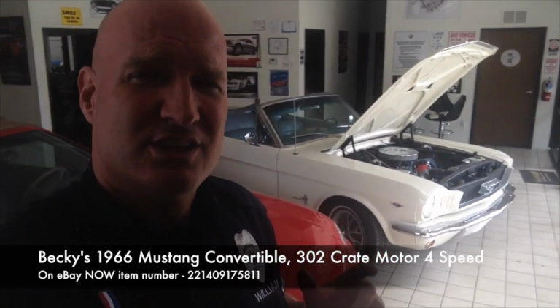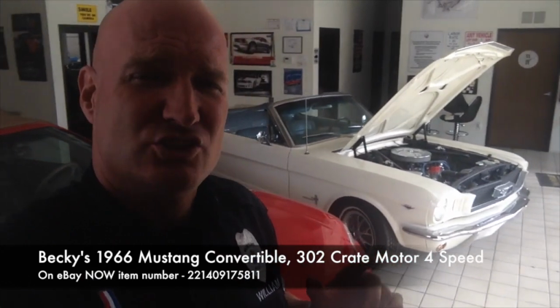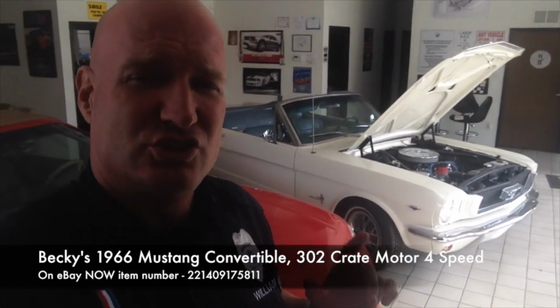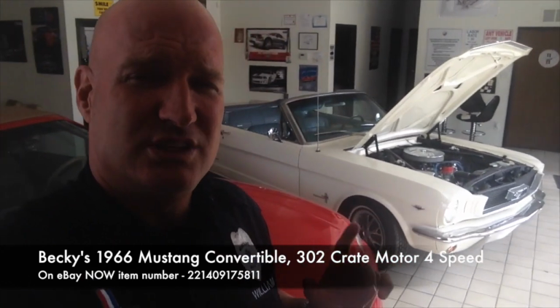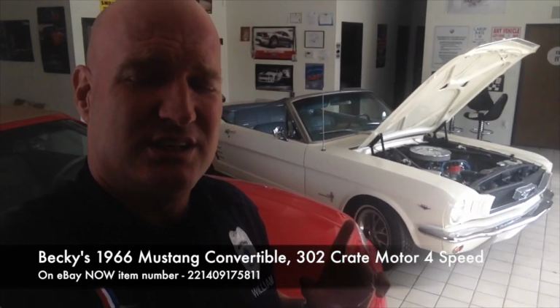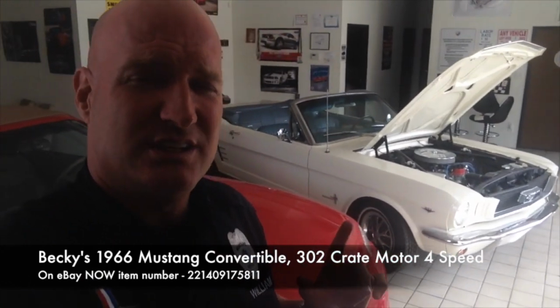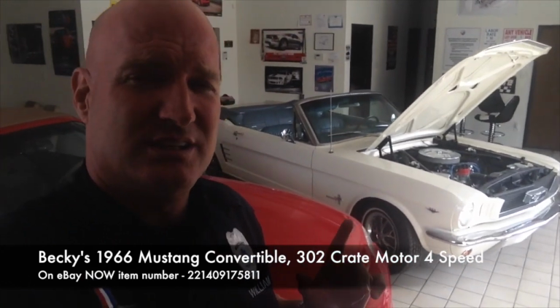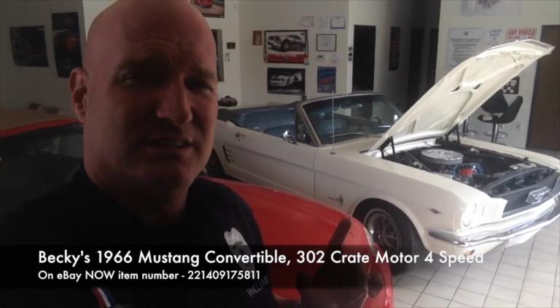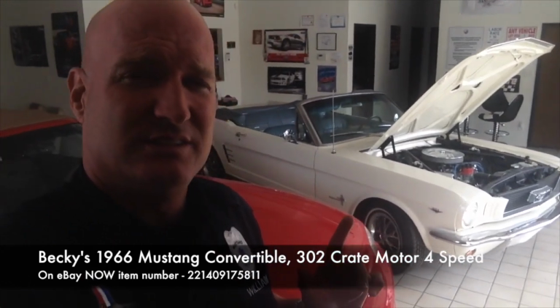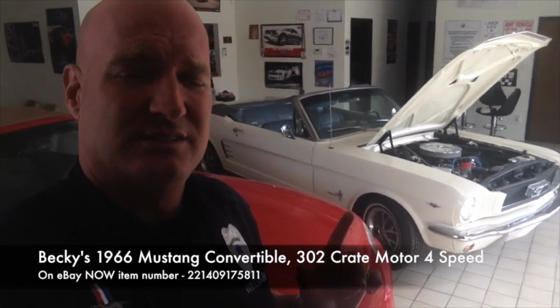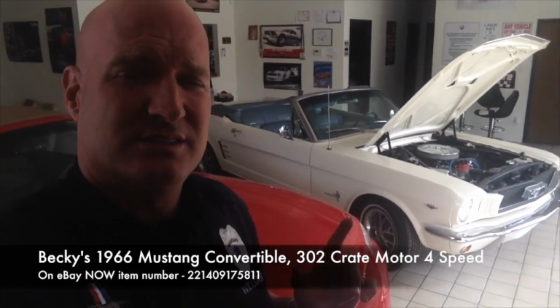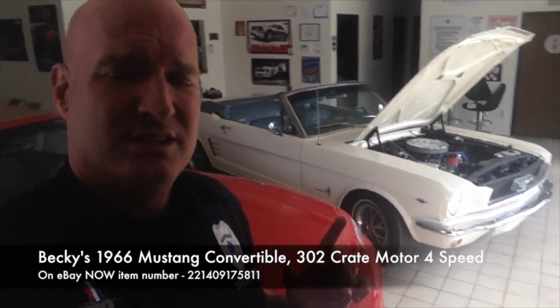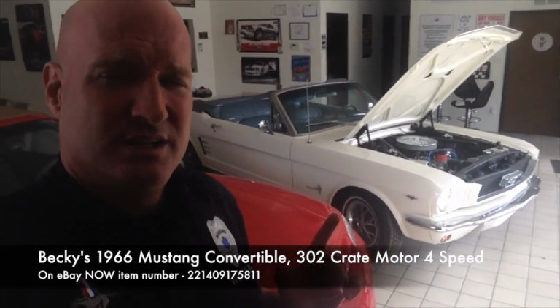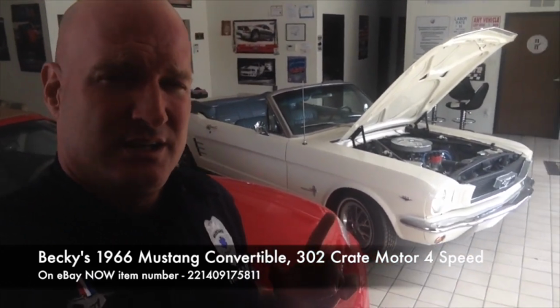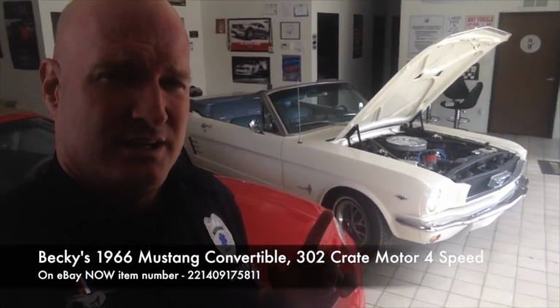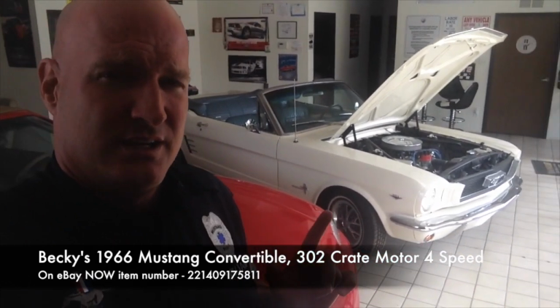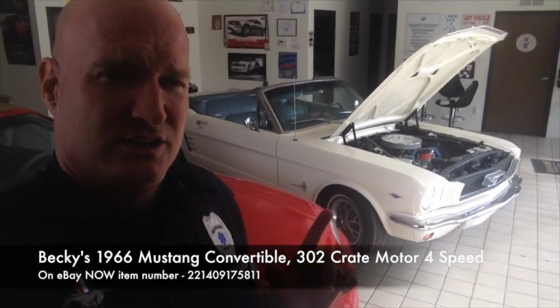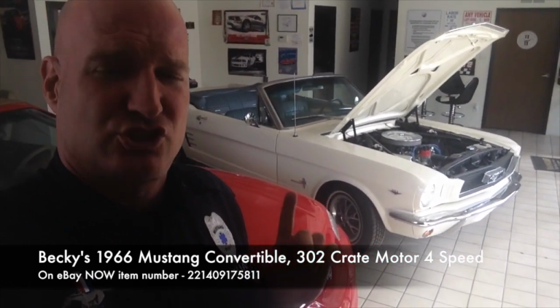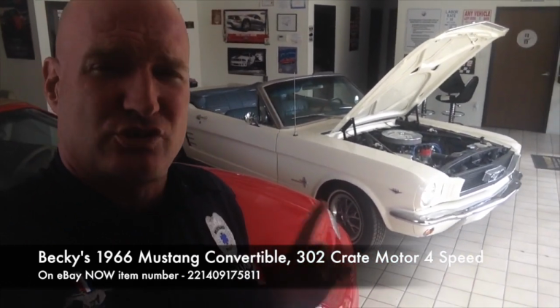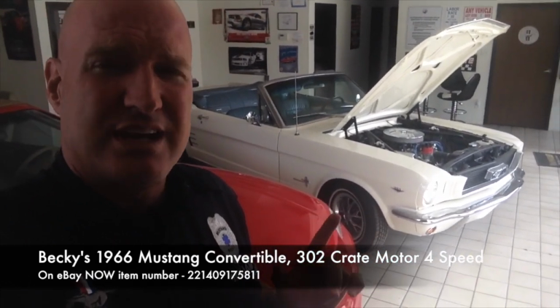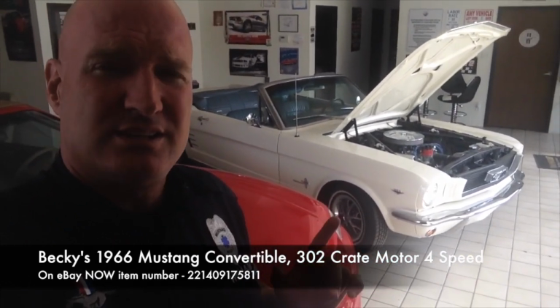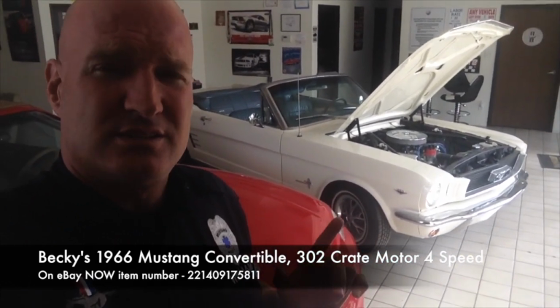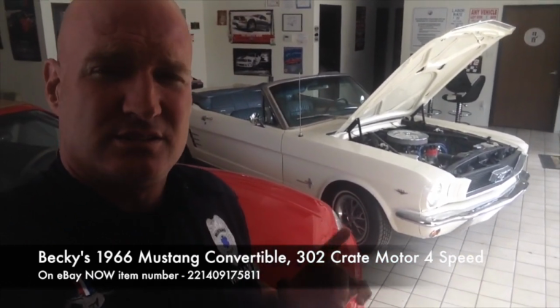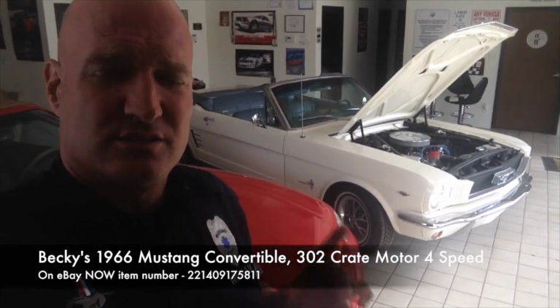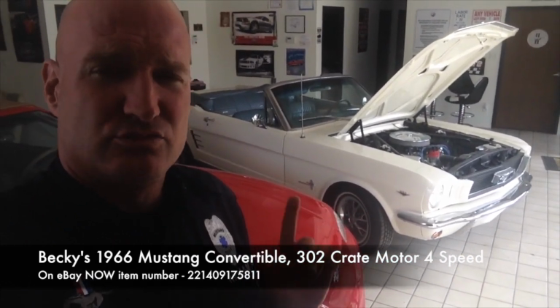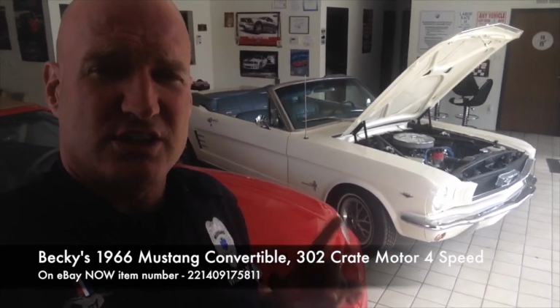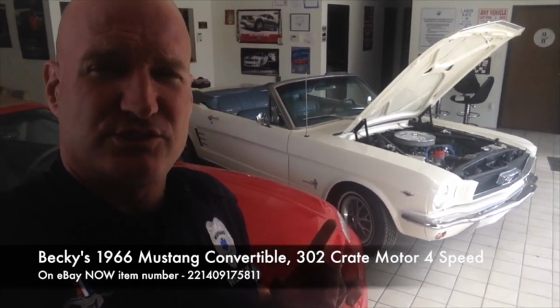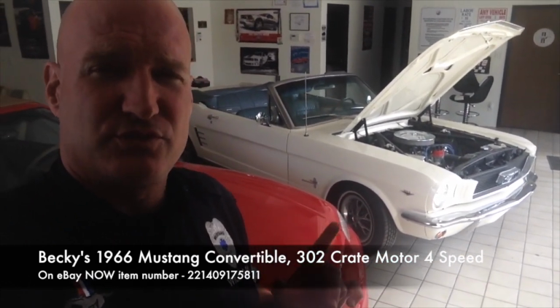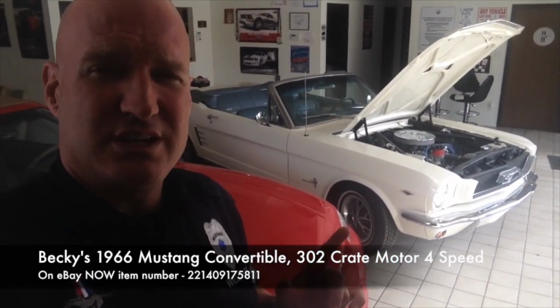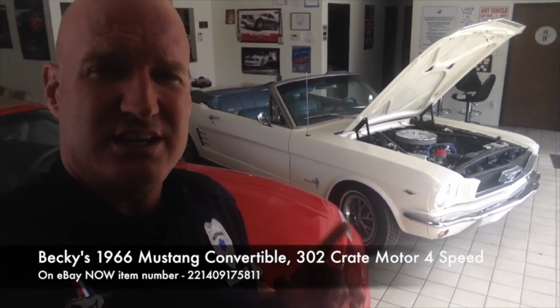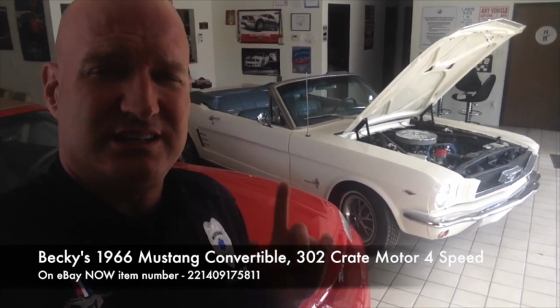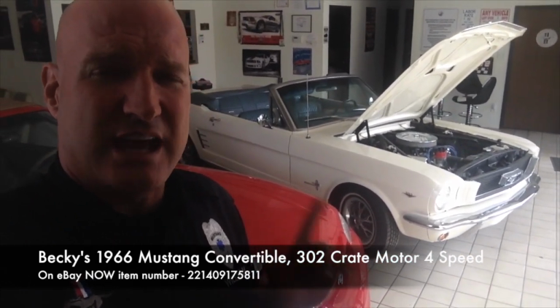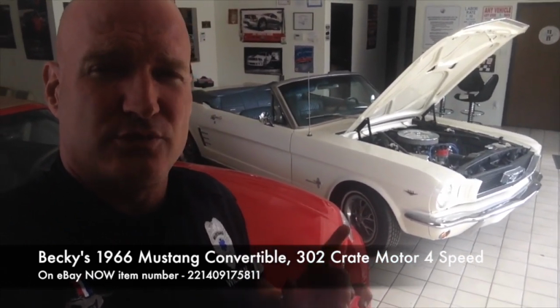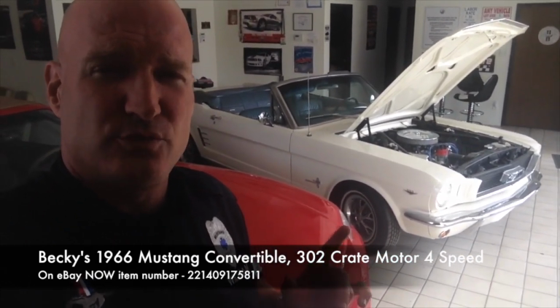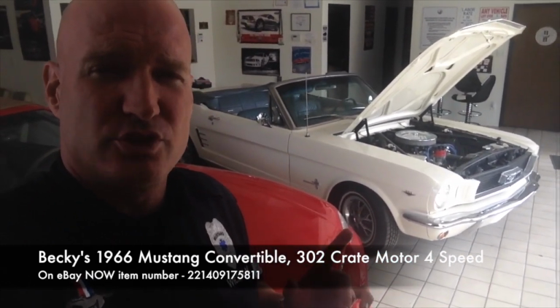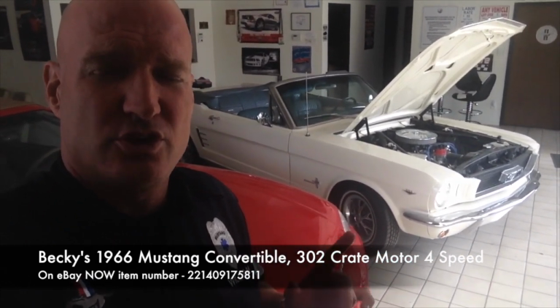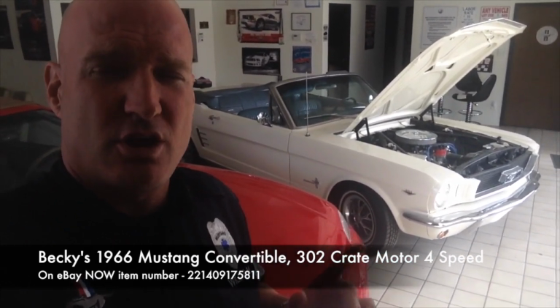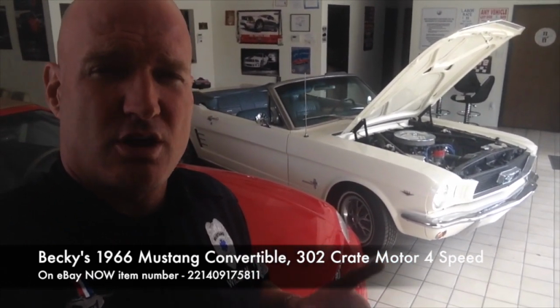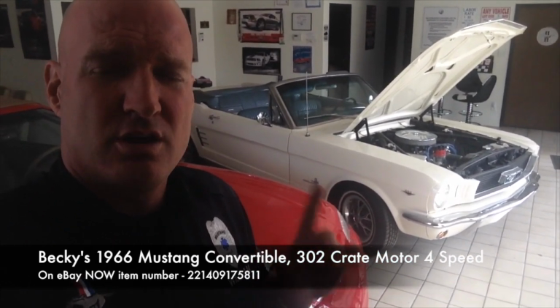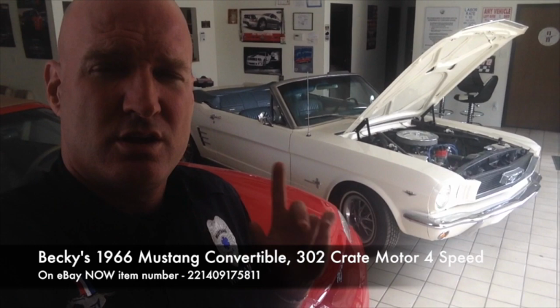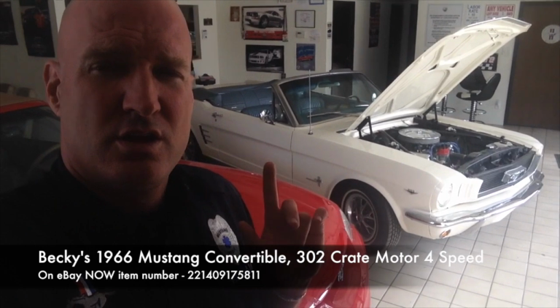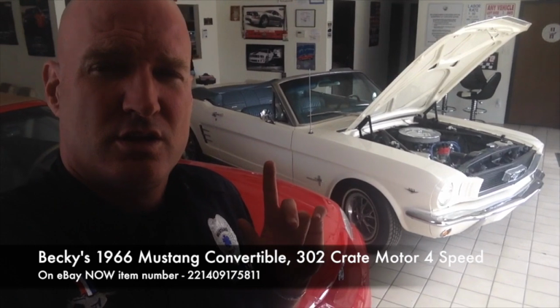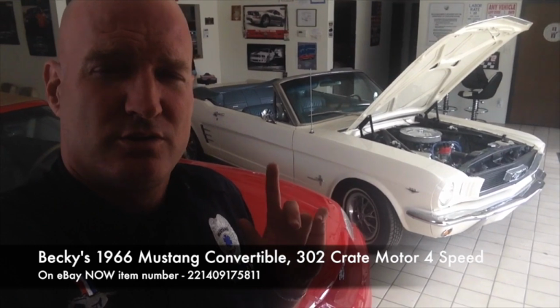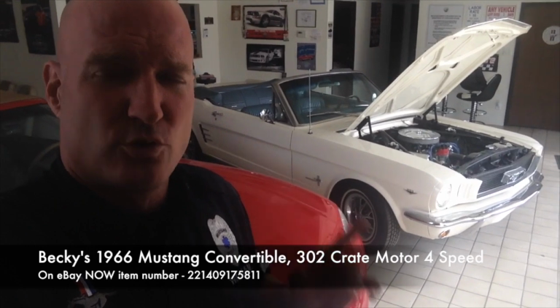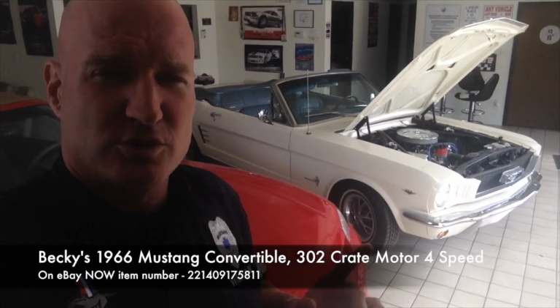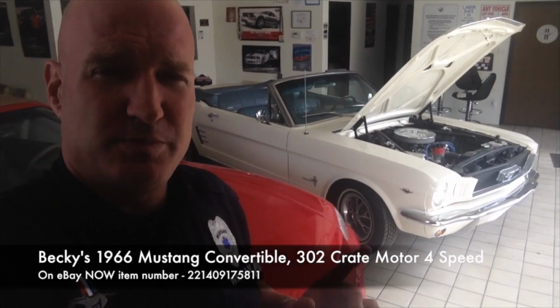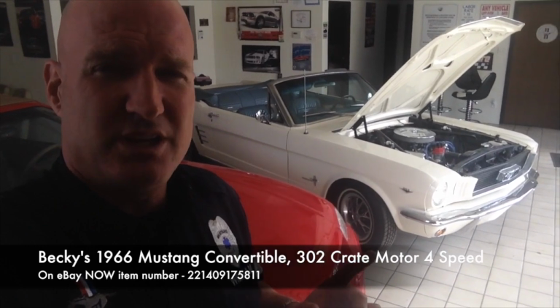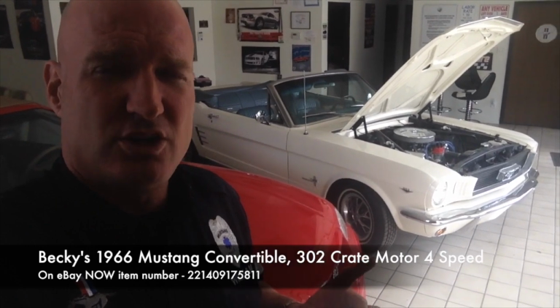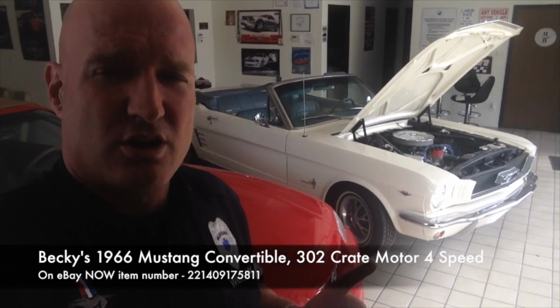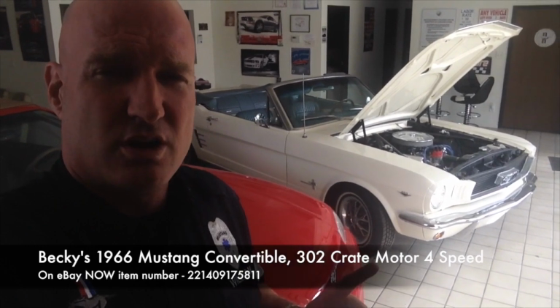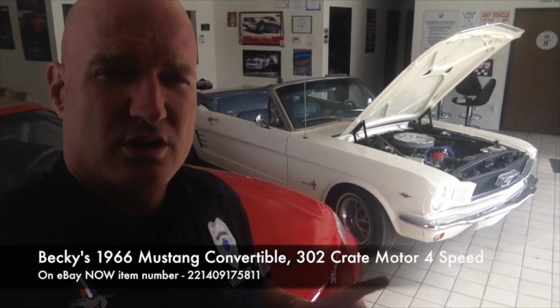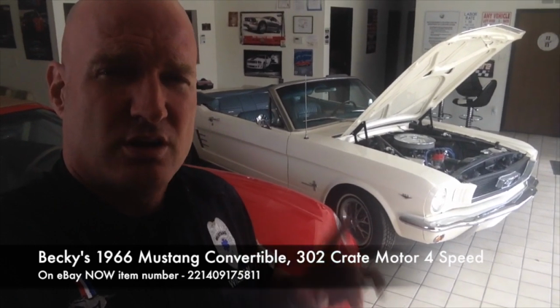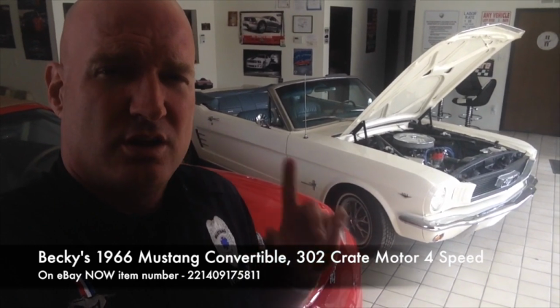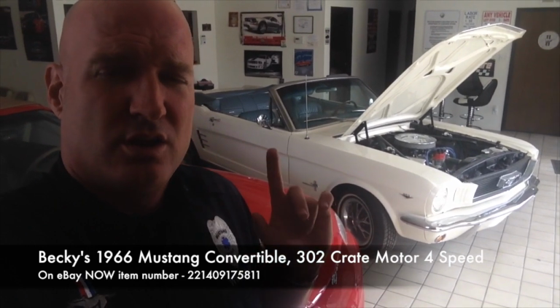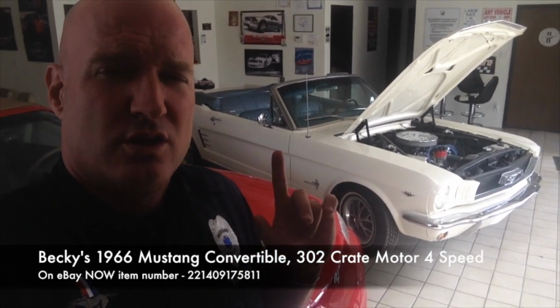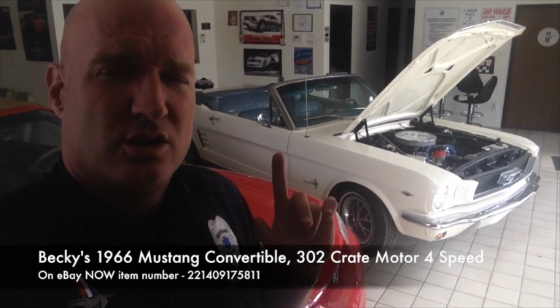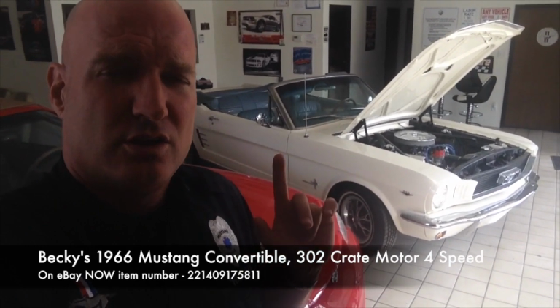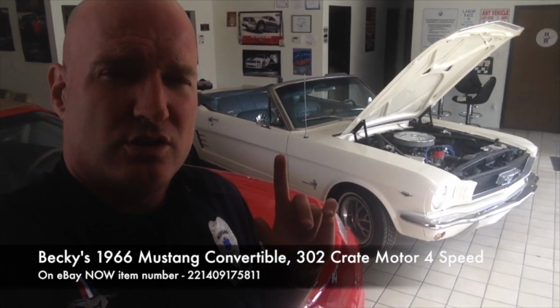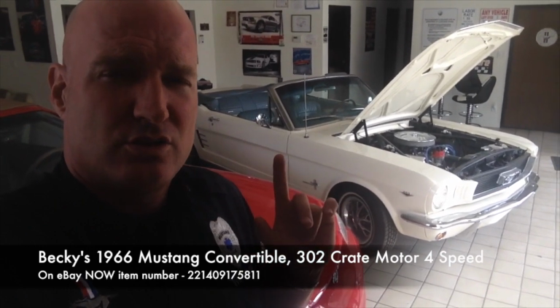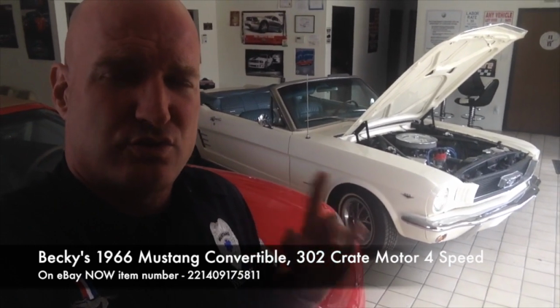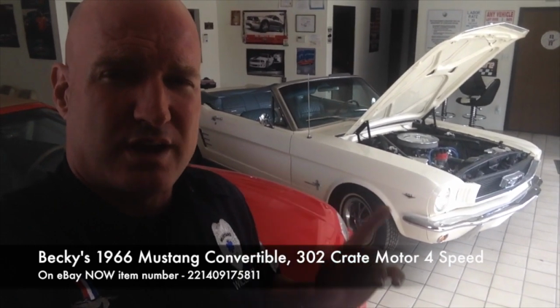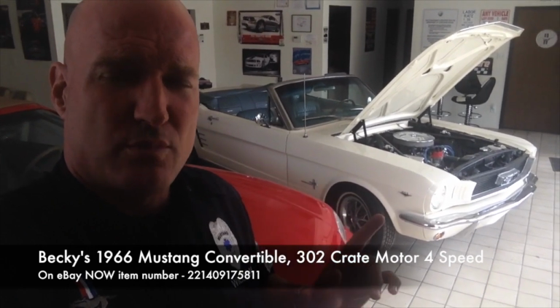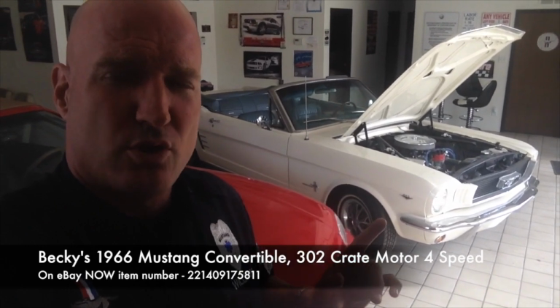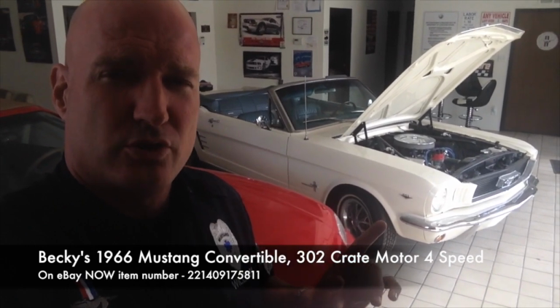She is straight, rust-free, California car, four-speed car, crate motor.